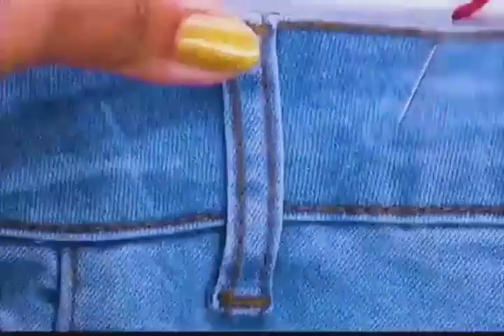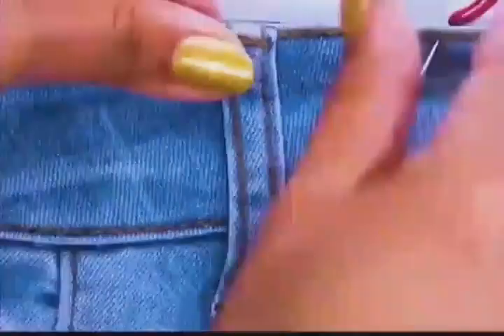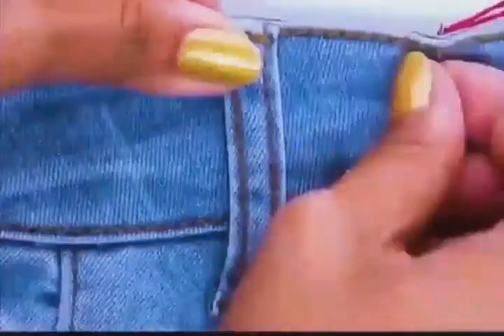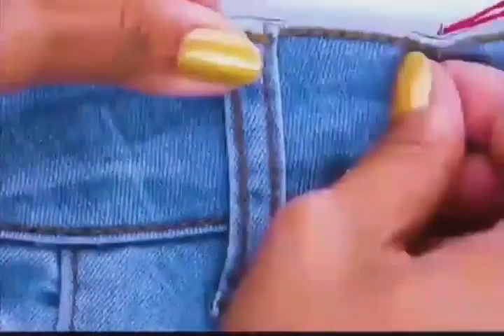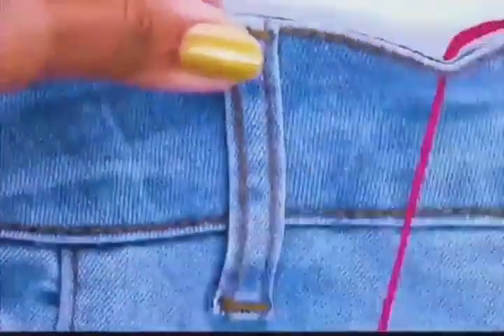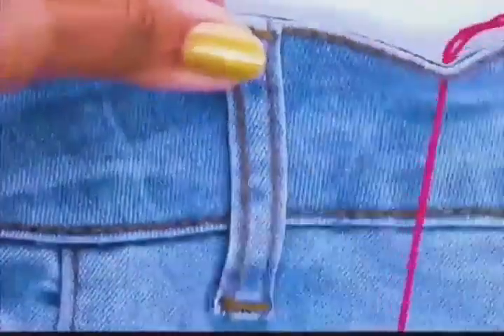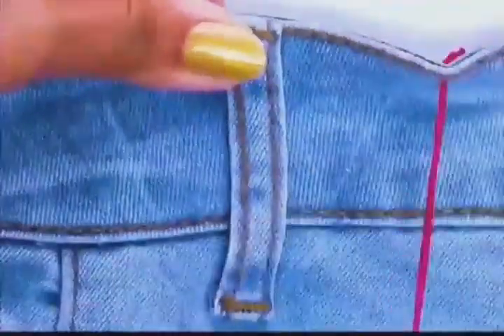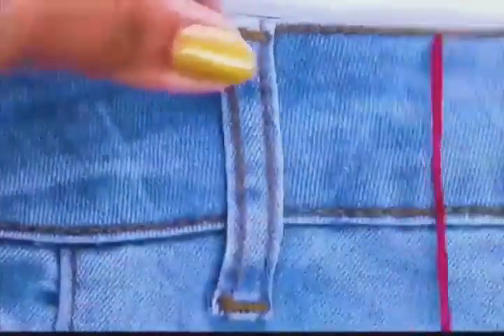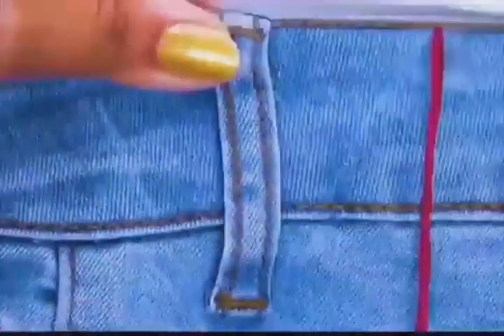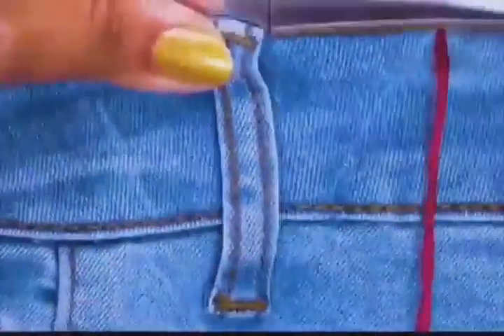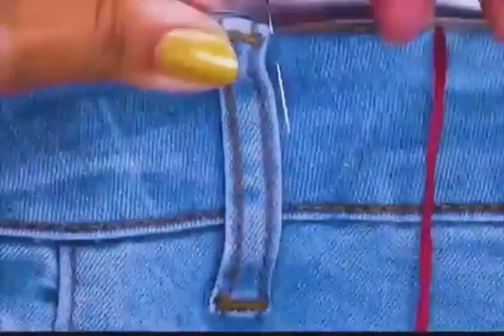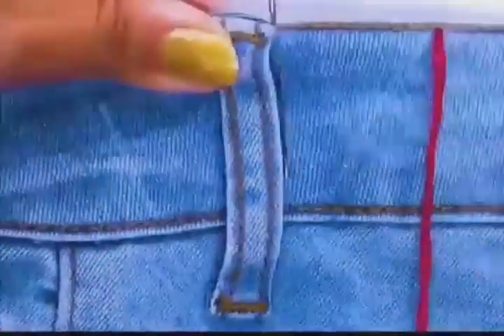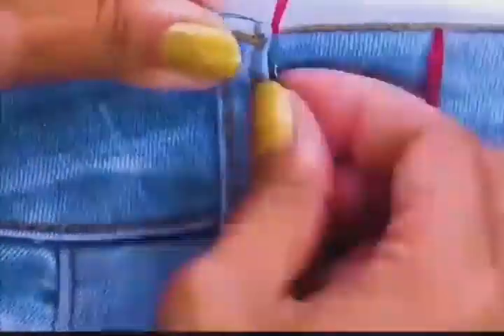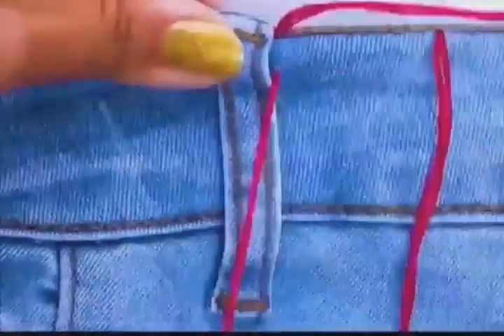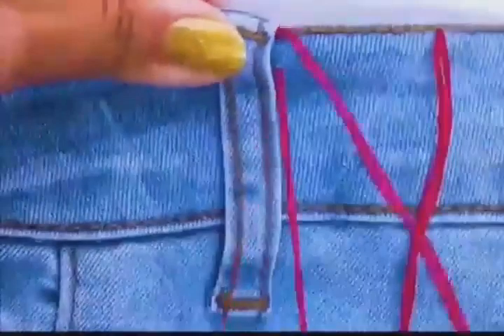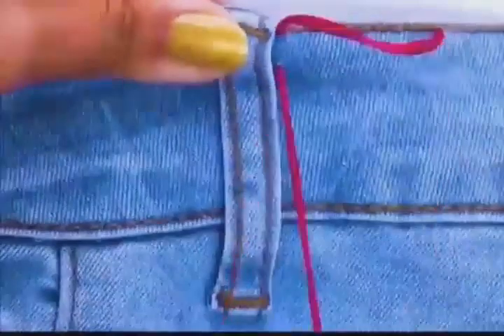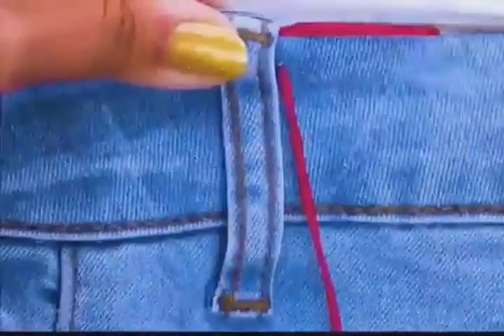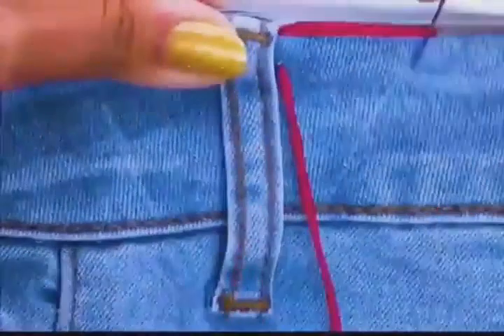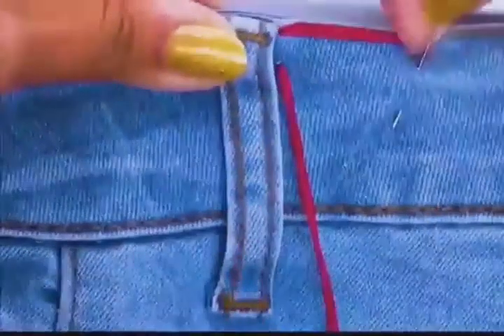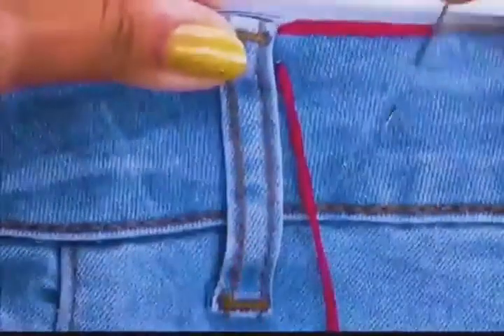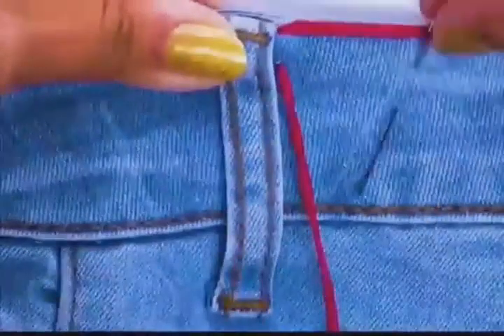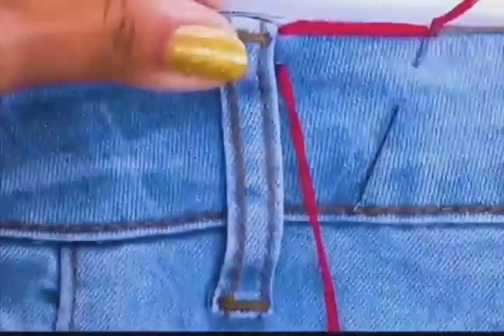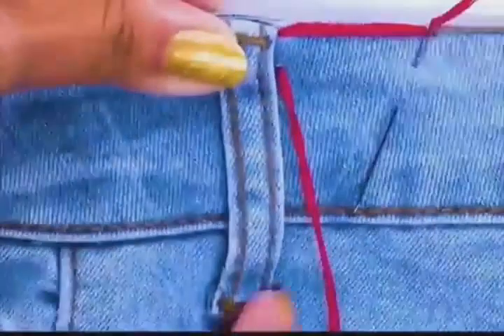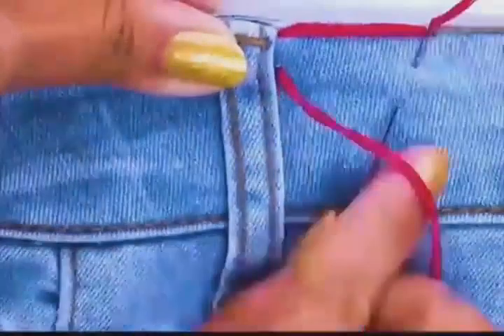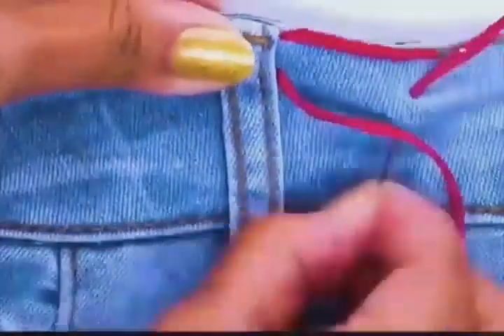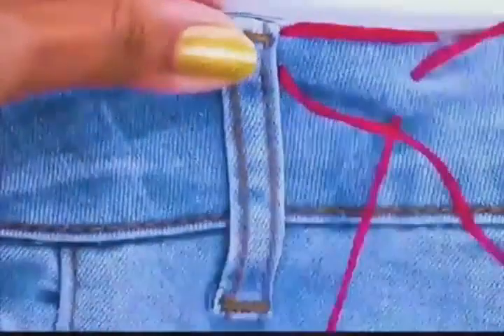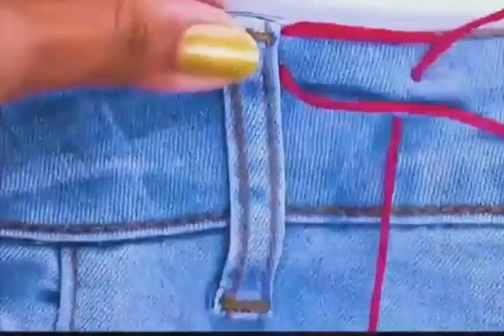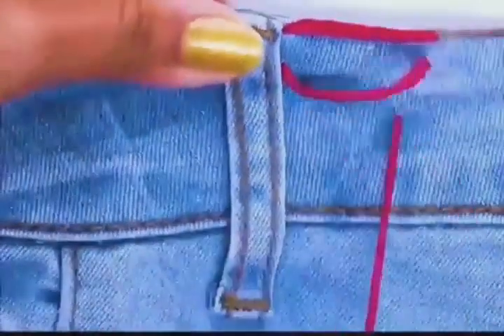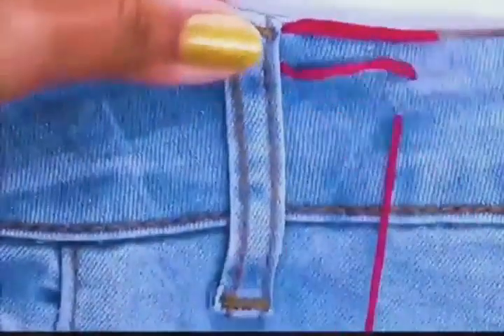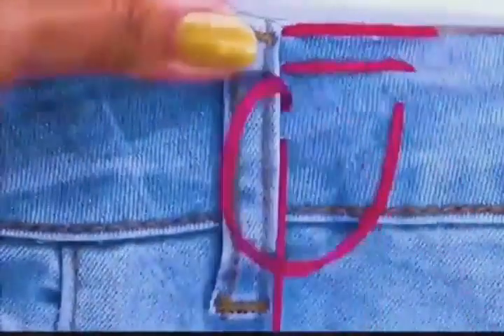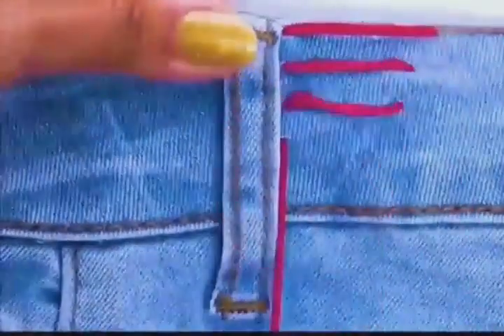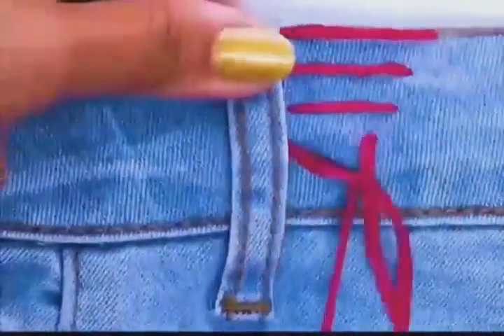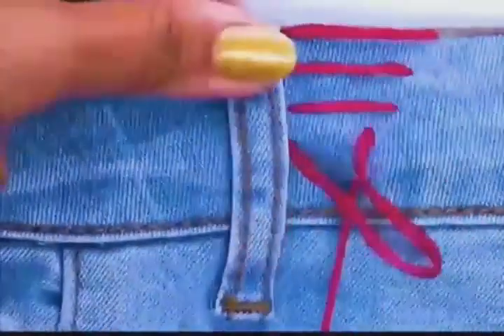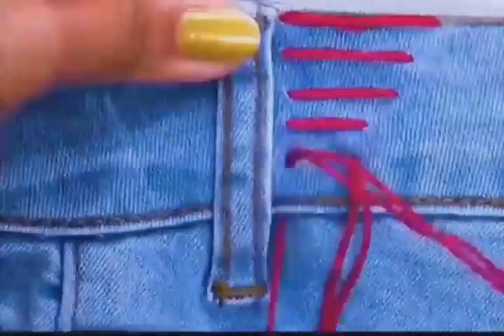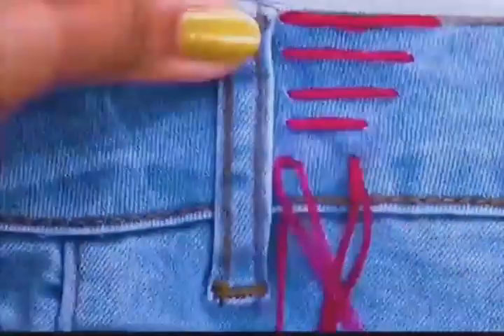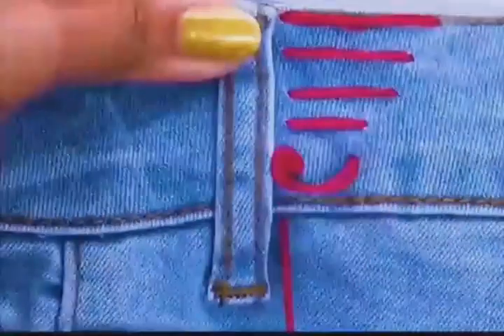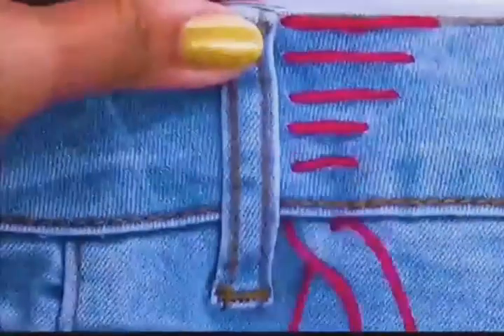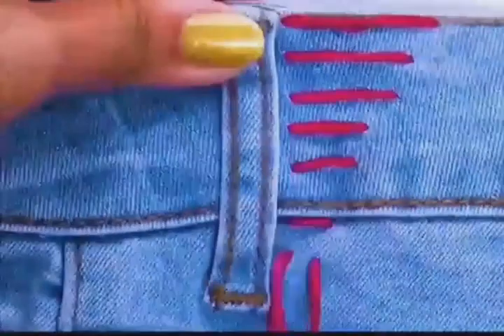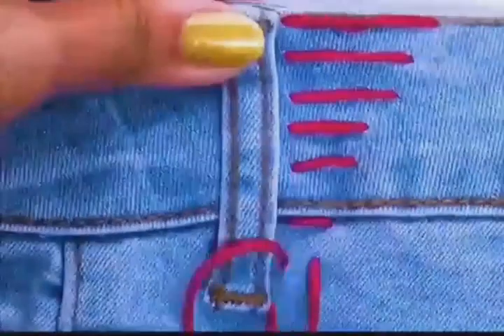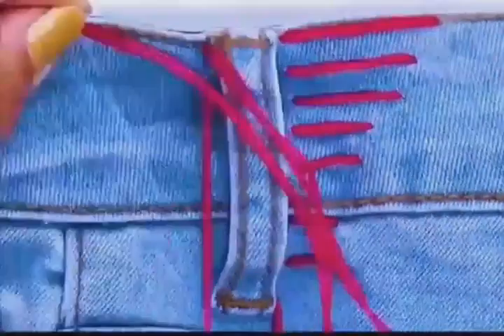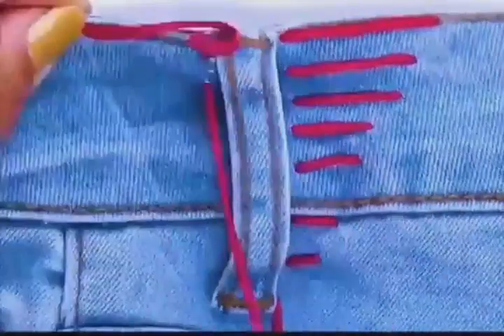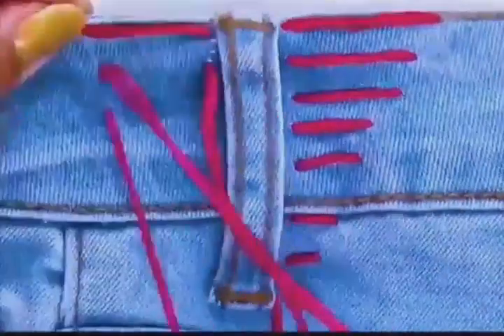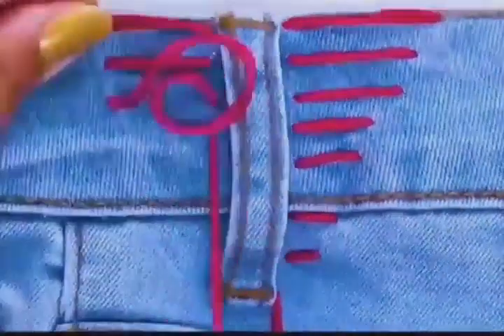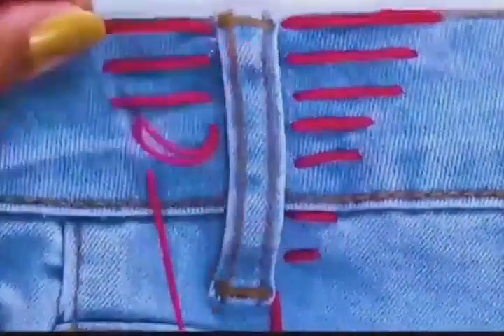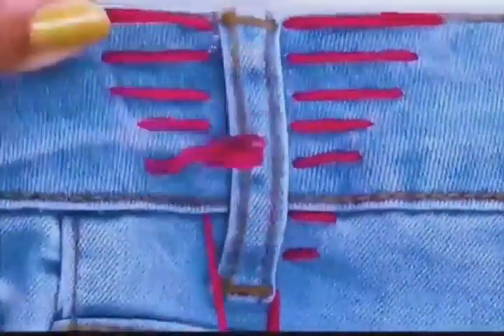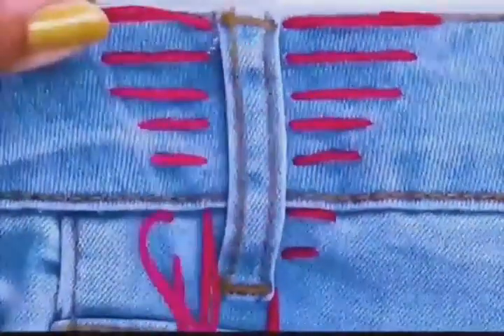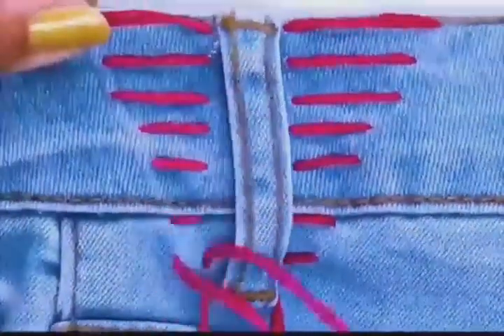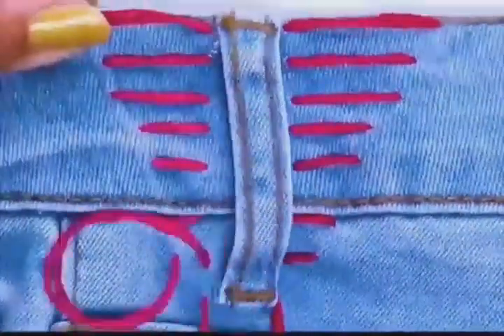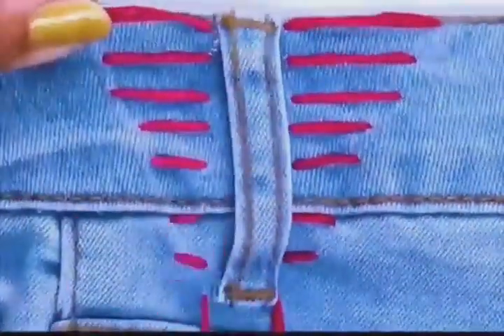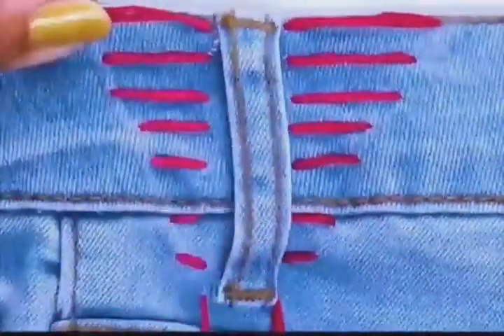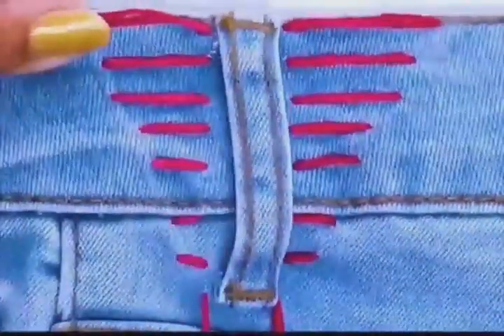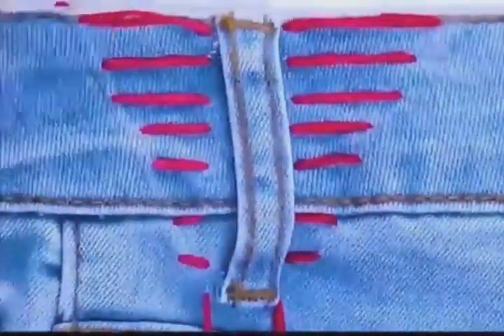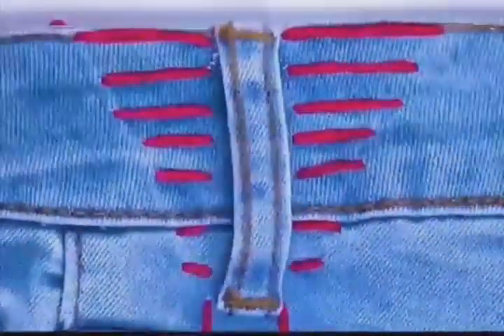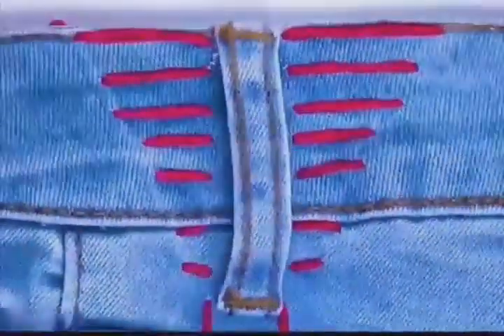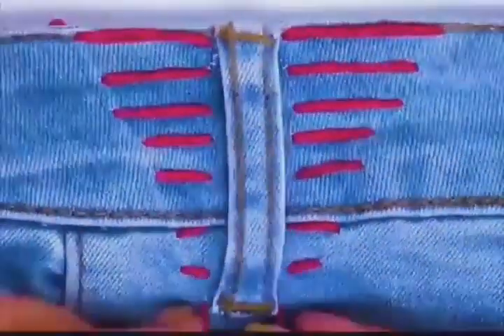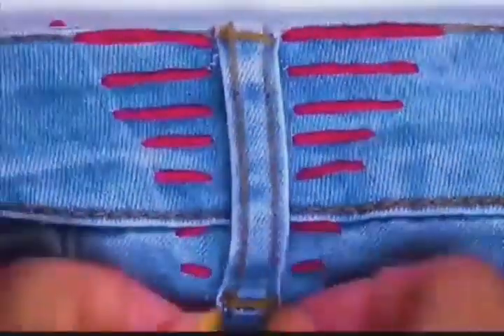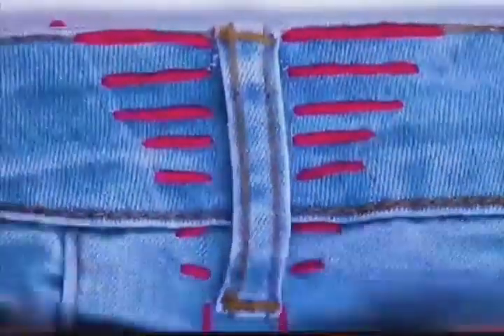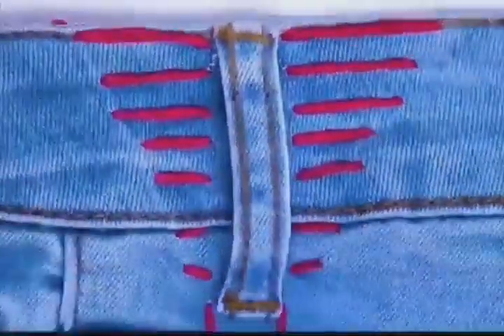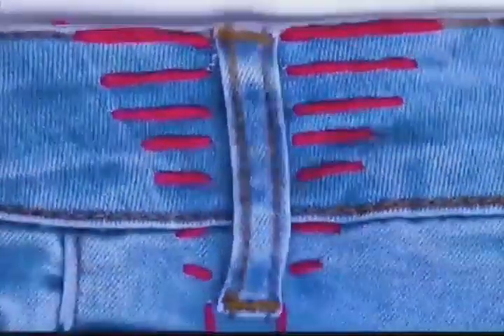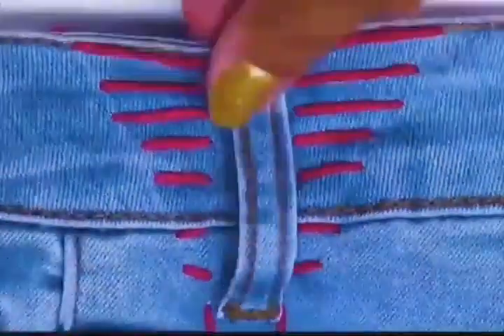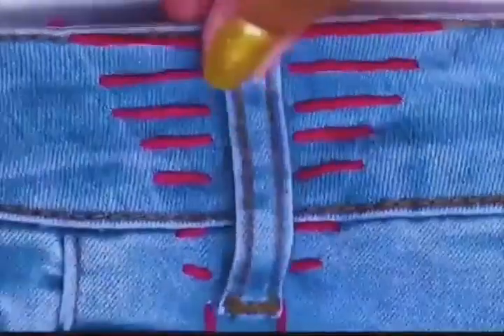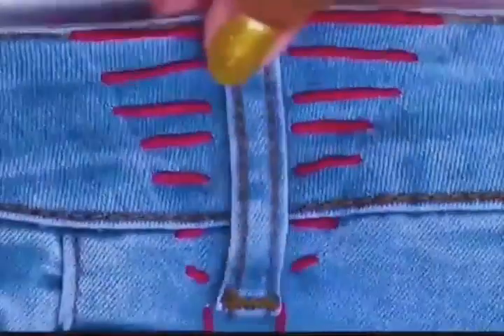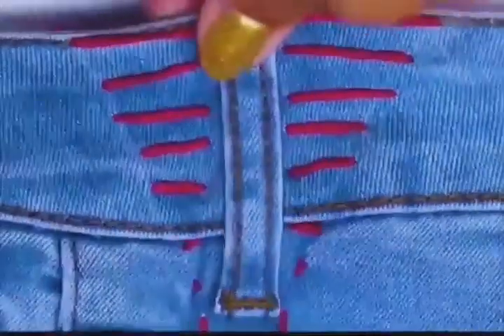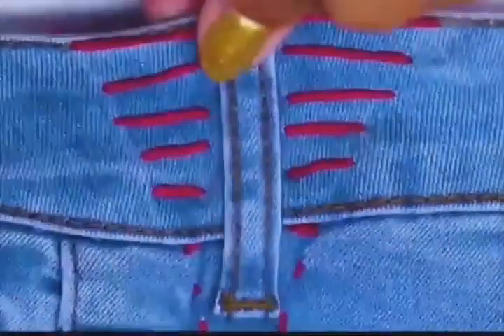If the waist of your pants is too big, use a needle and thread to sew a few stitches like shown, then pull hard. The waist of the pants will shrink.